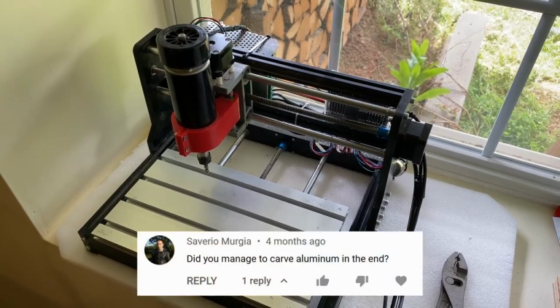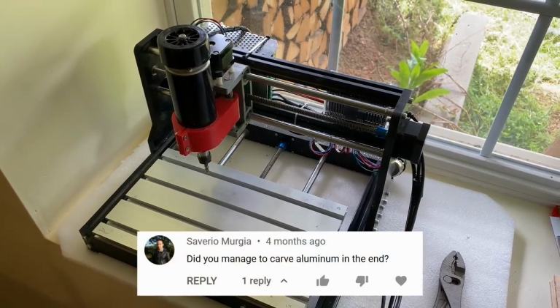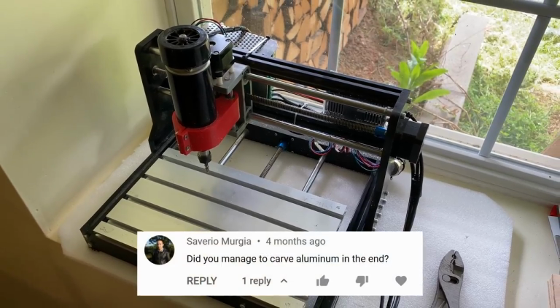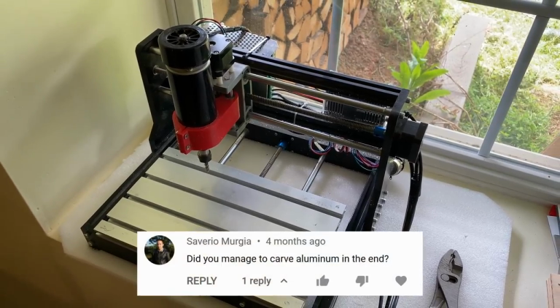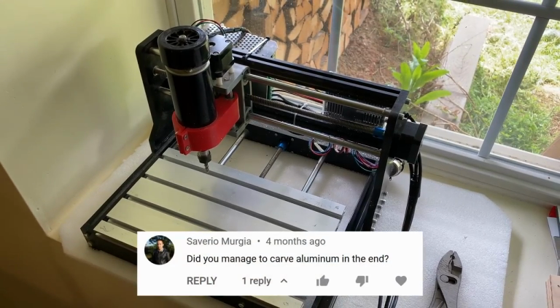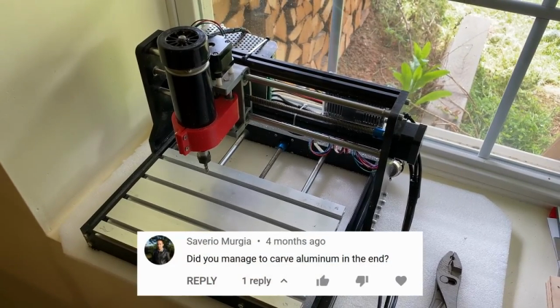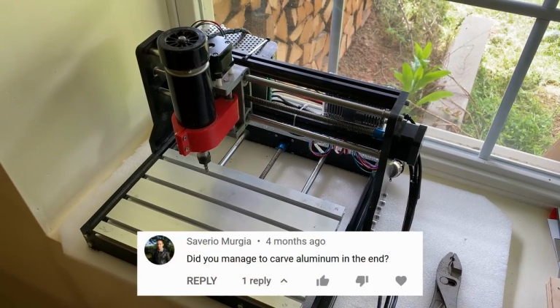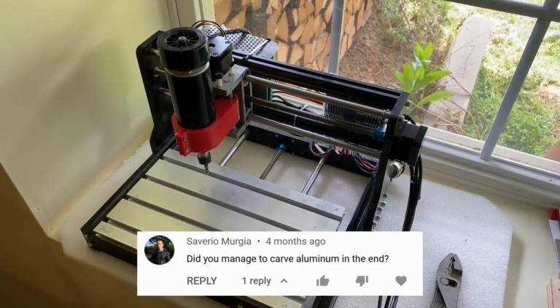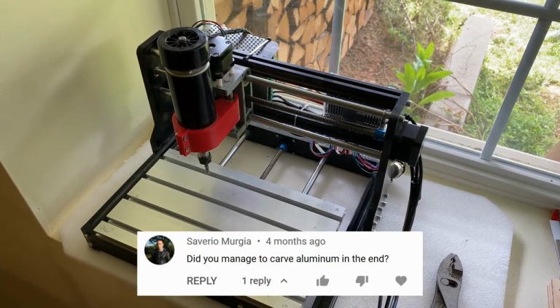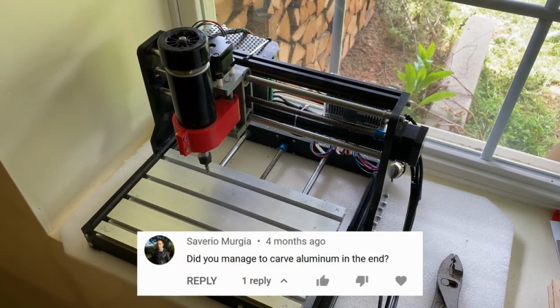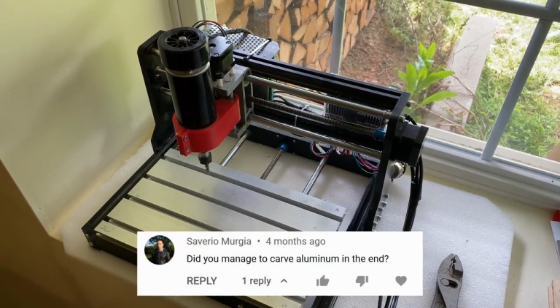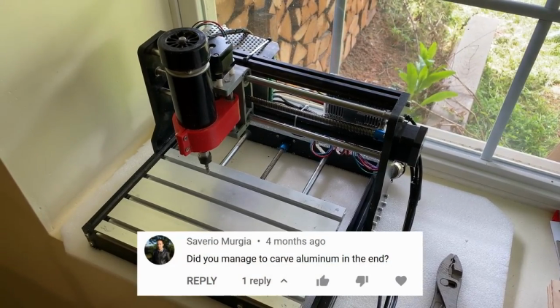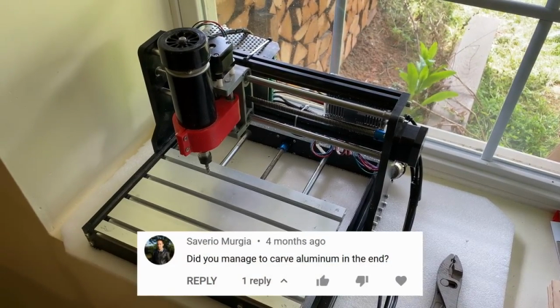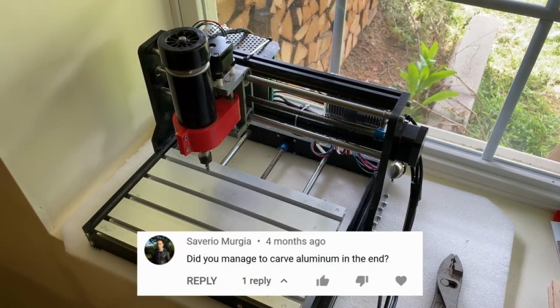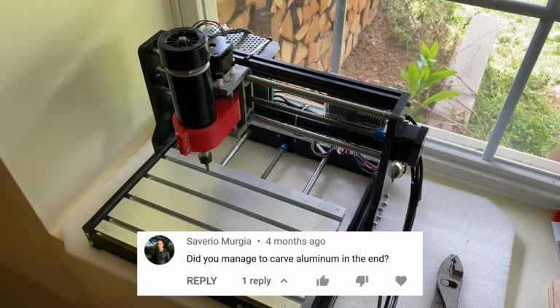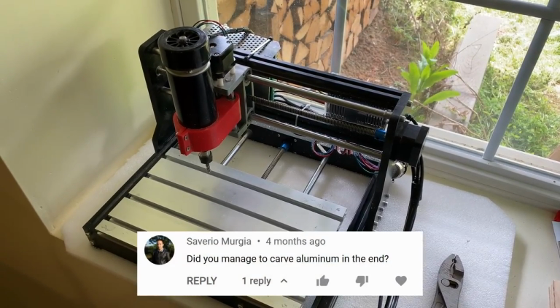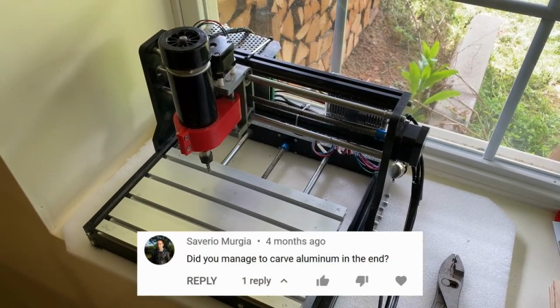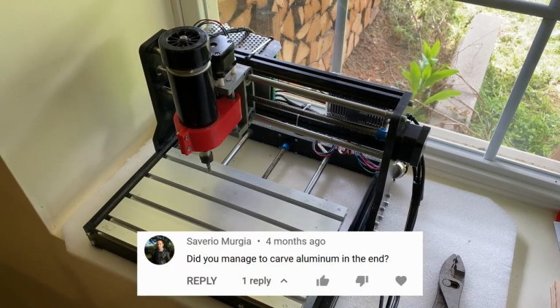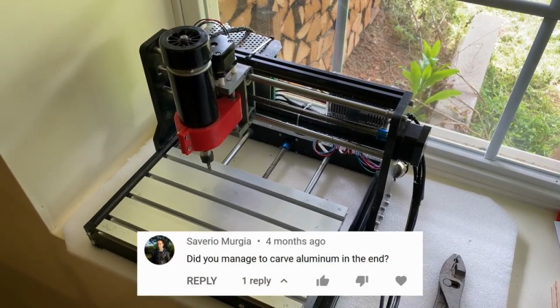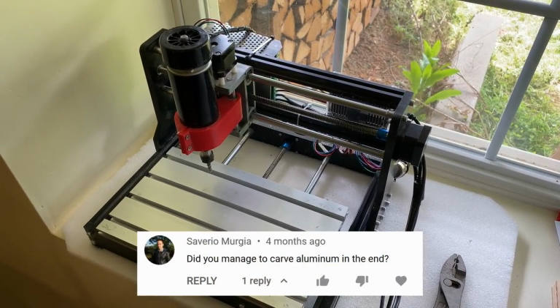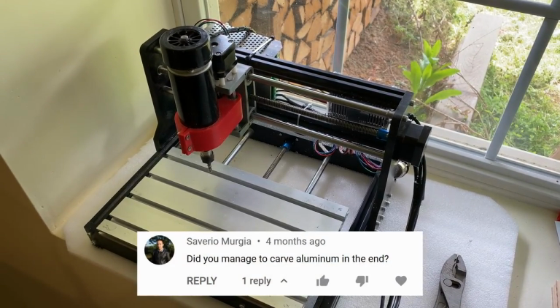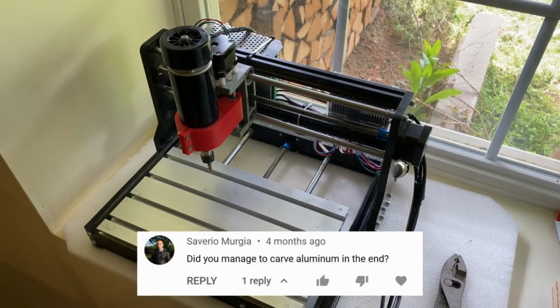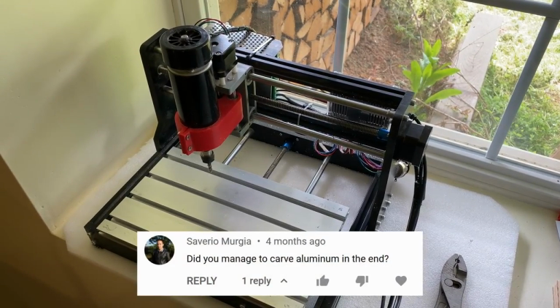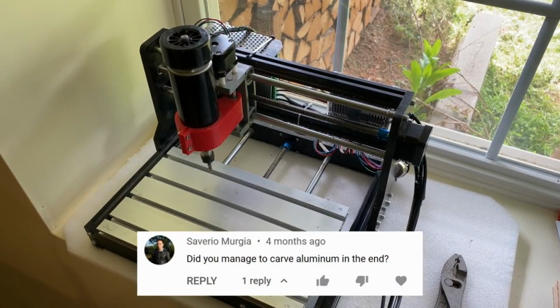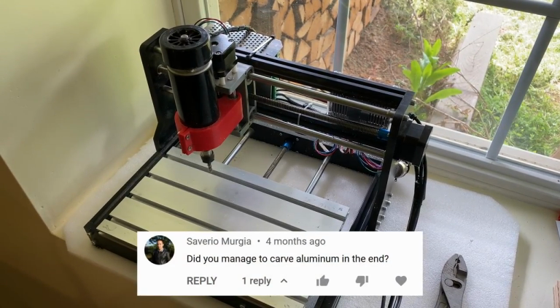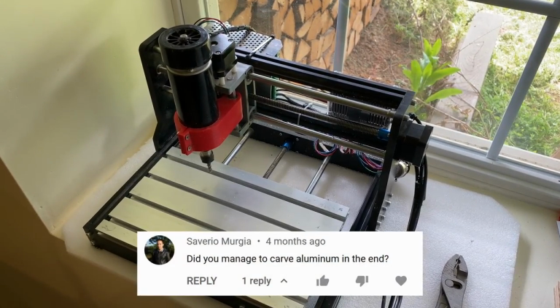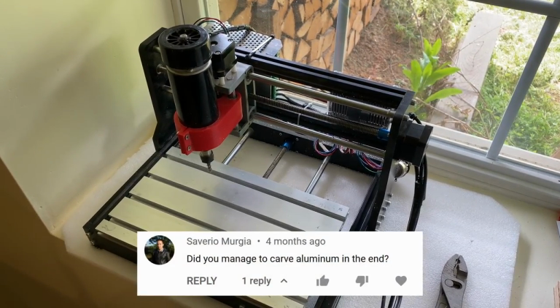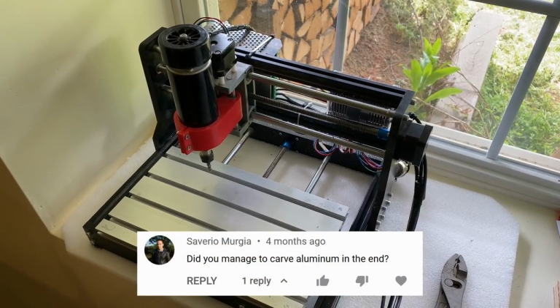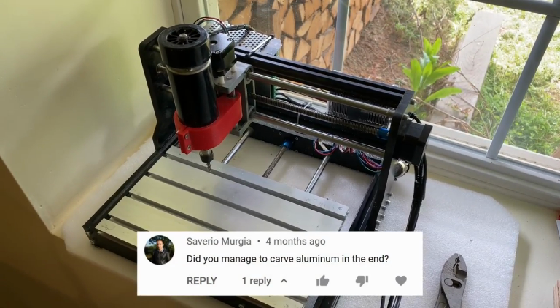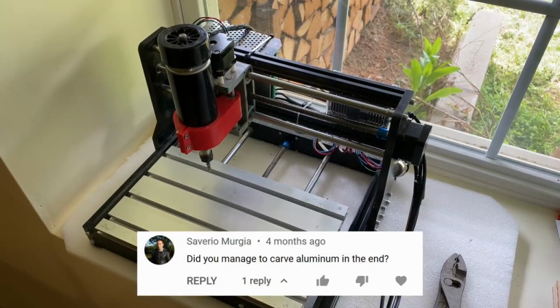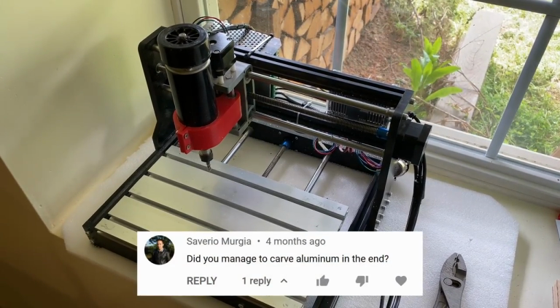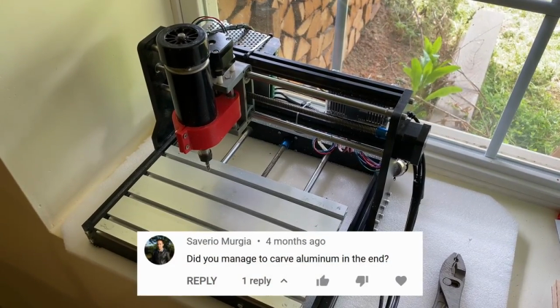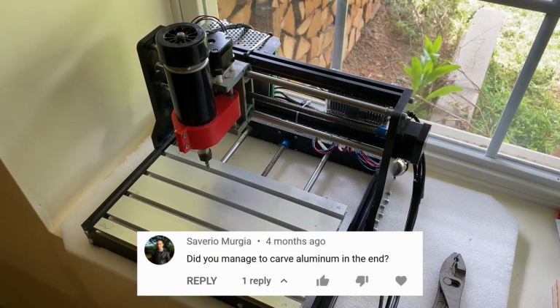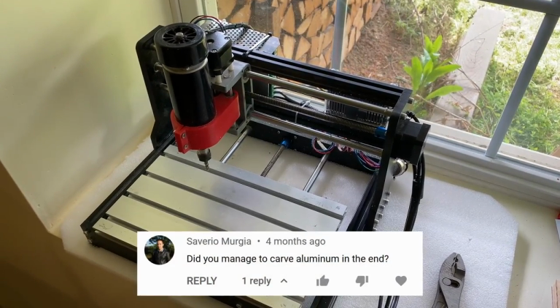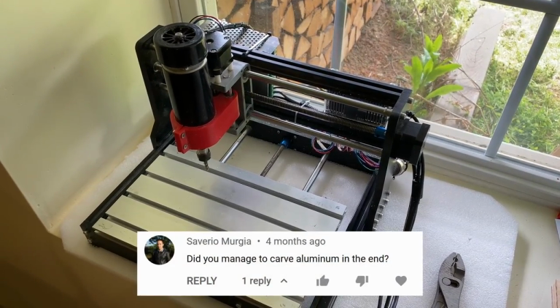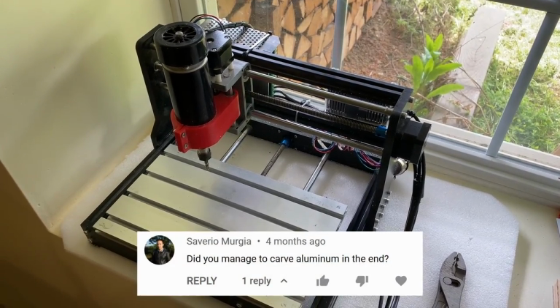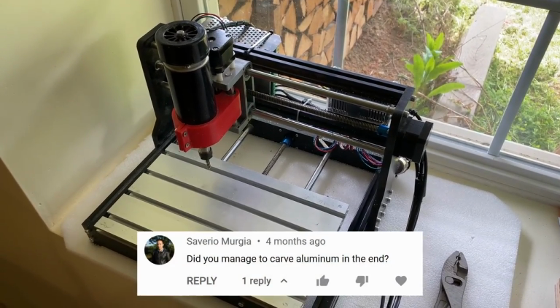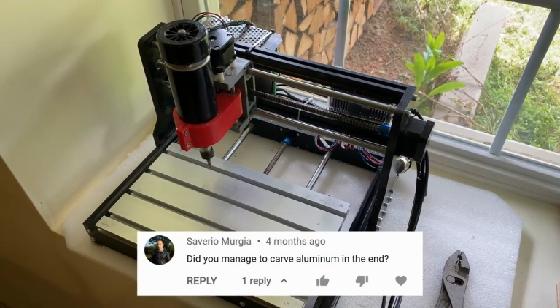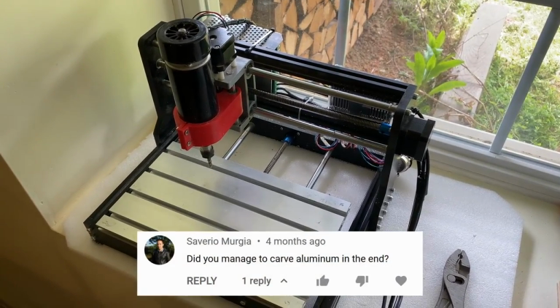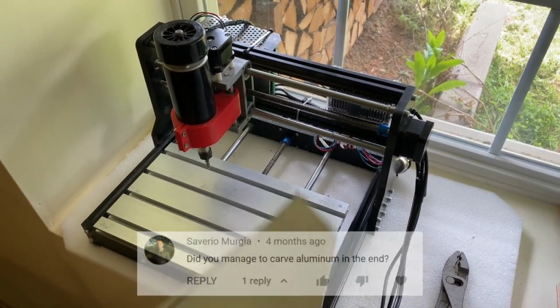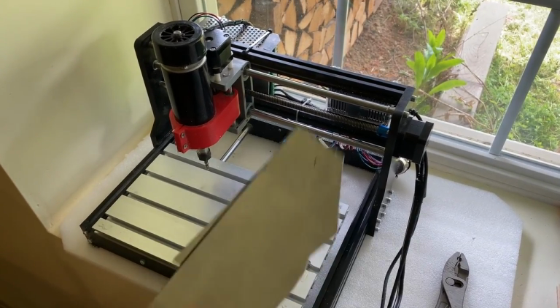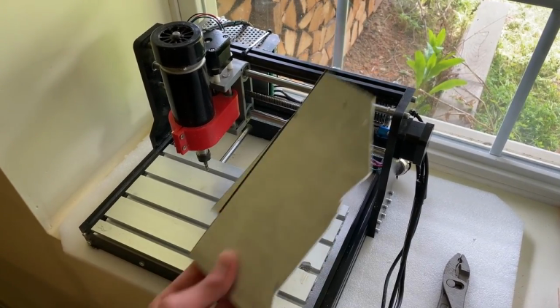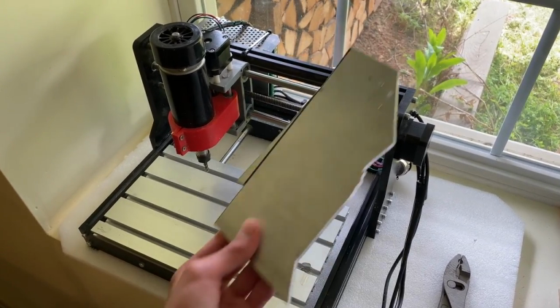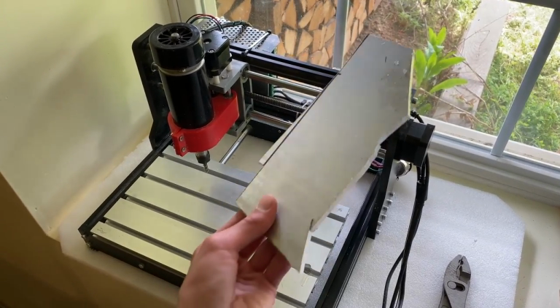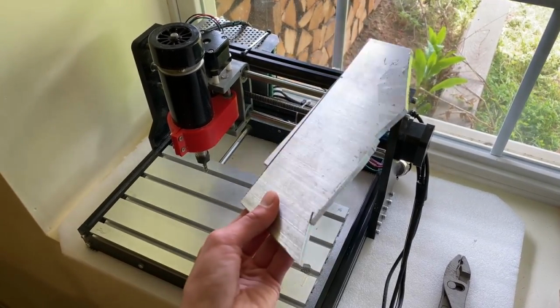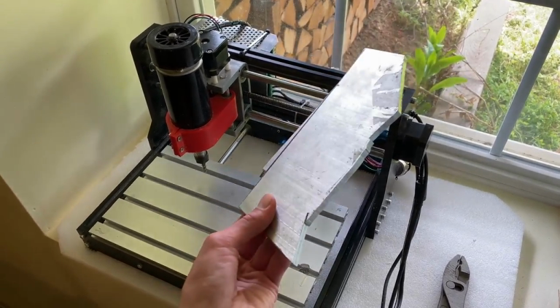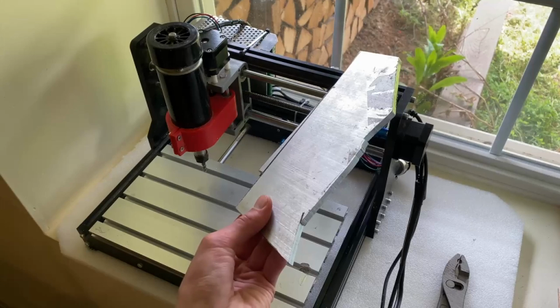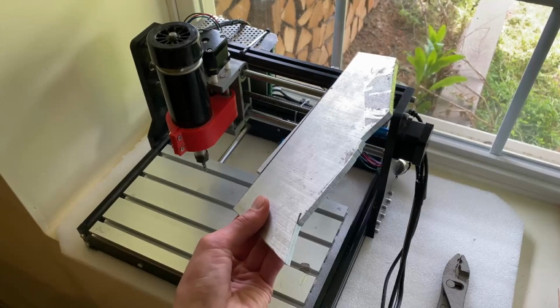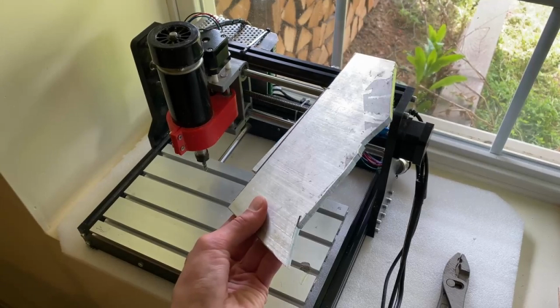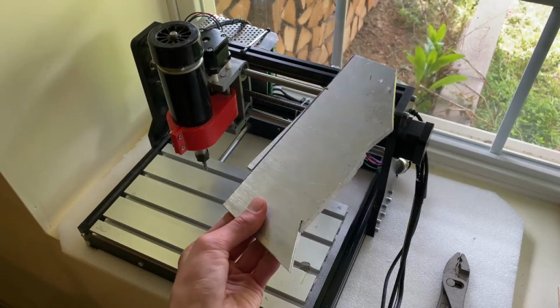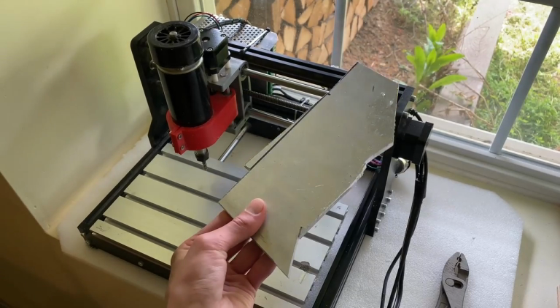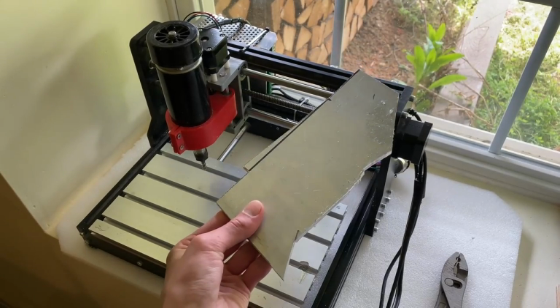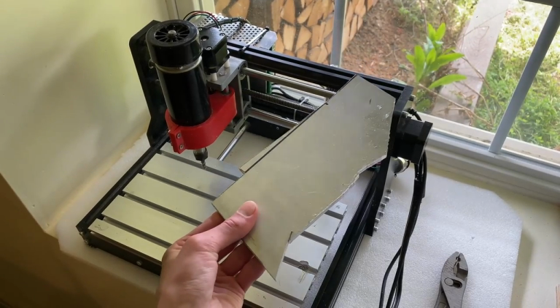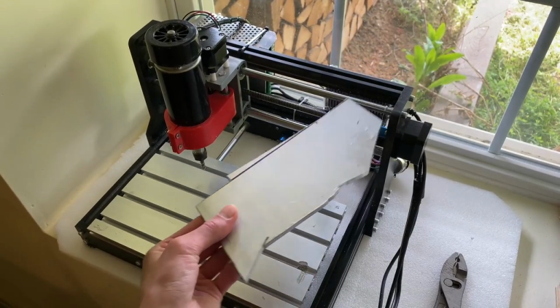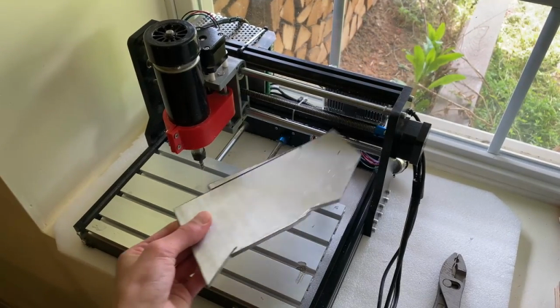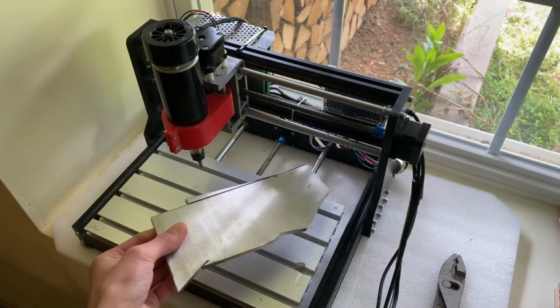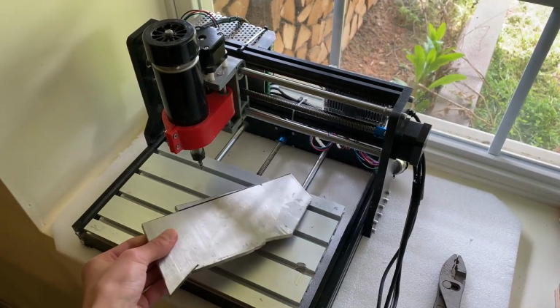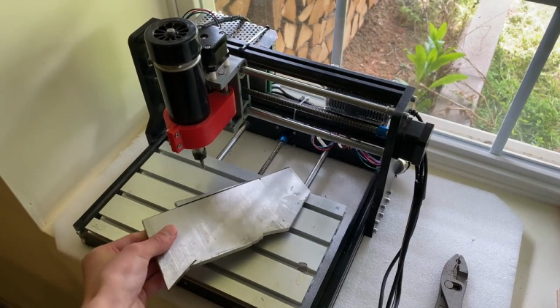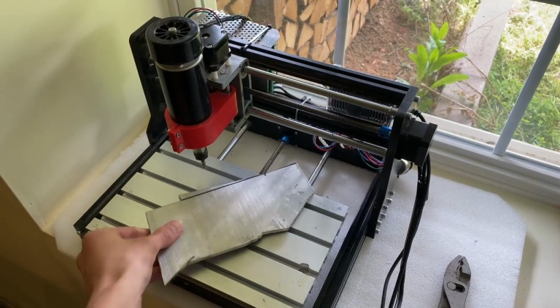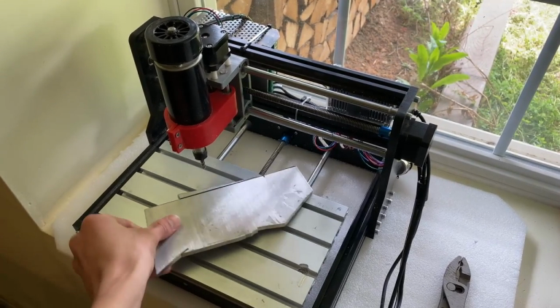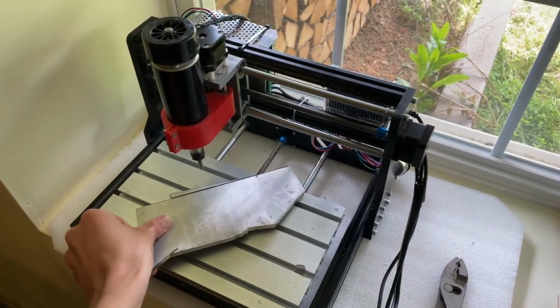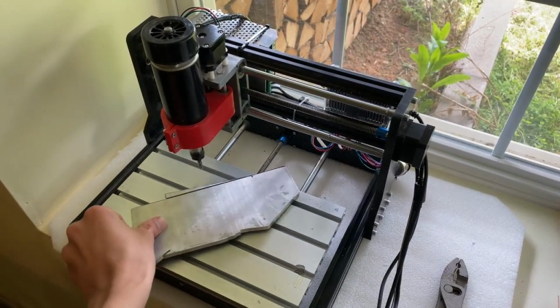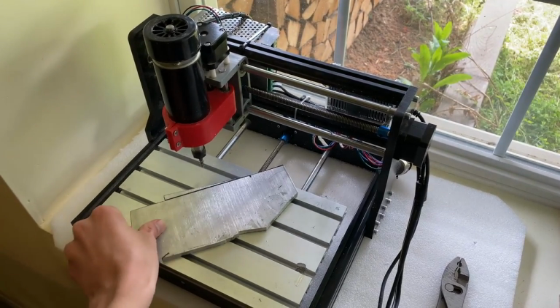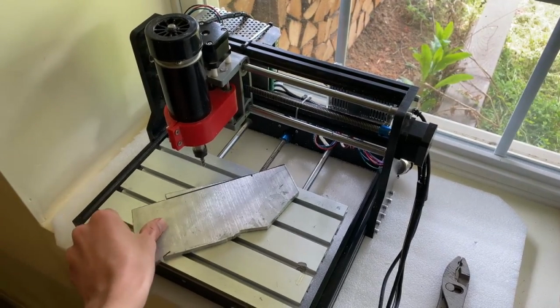Today we're finally going to answer the question that a lot of you have been asking: can we machine aluminum on a 3018 CNC? Let's find out.